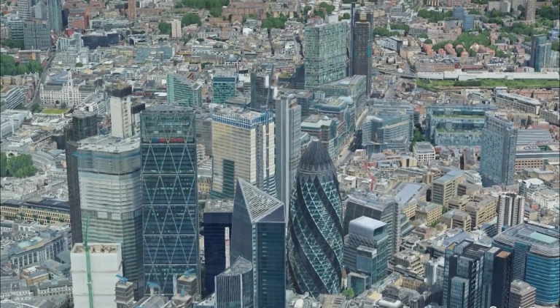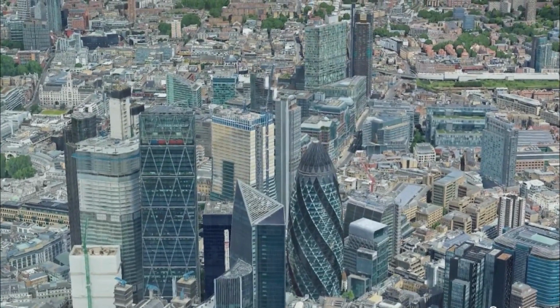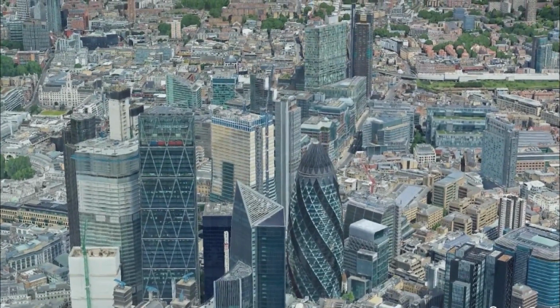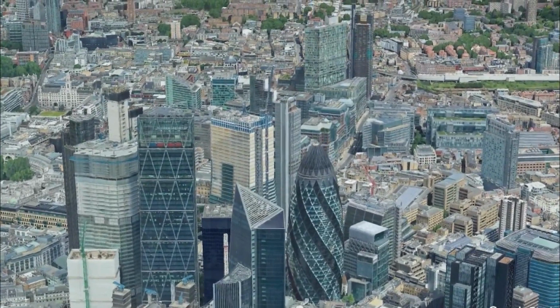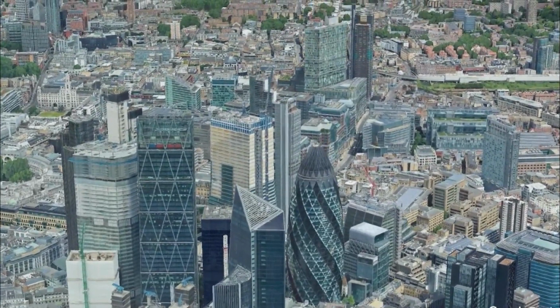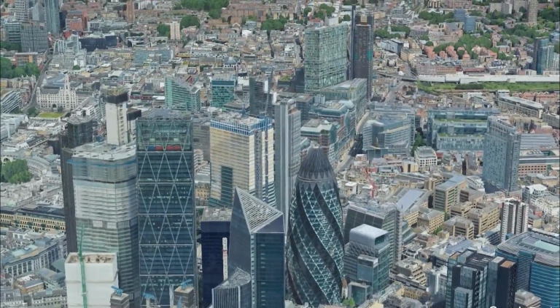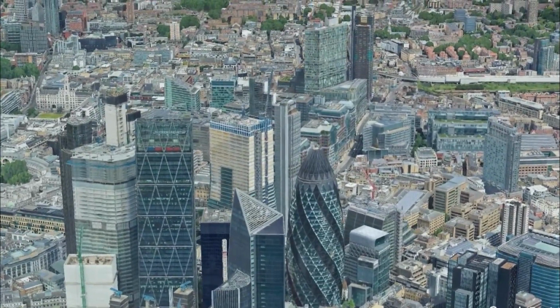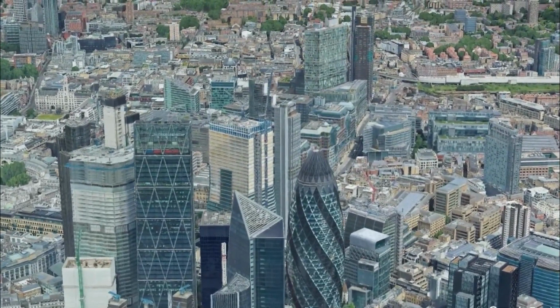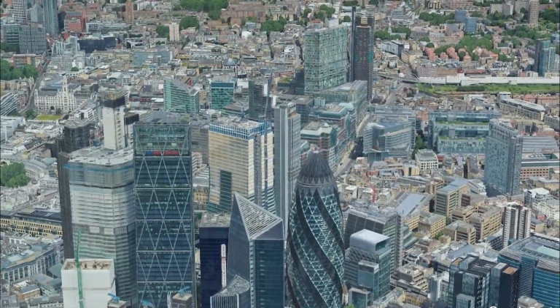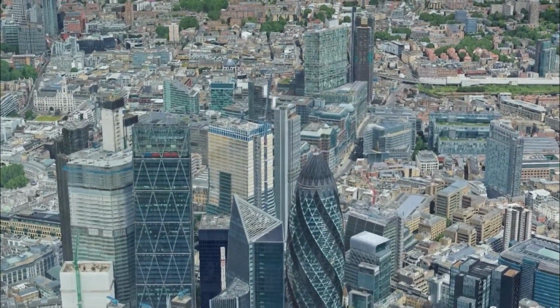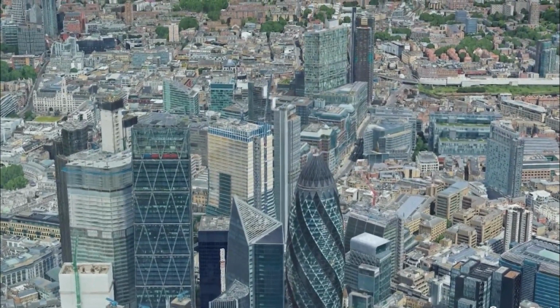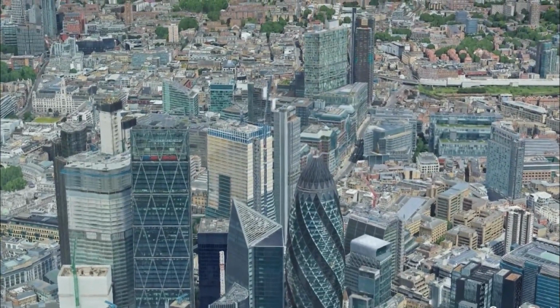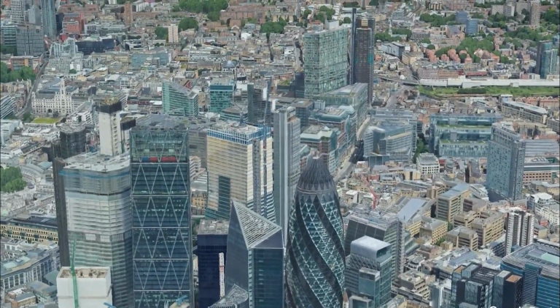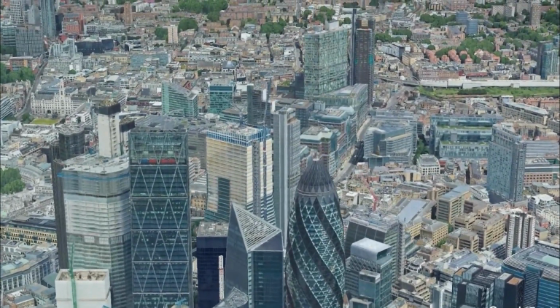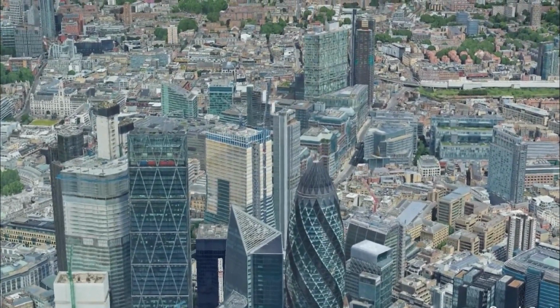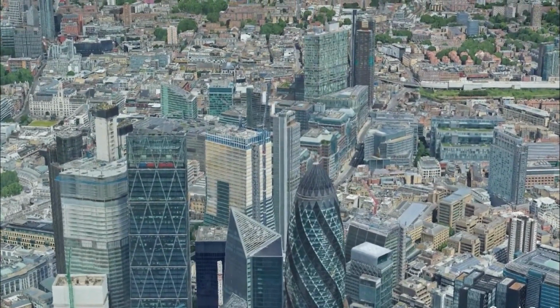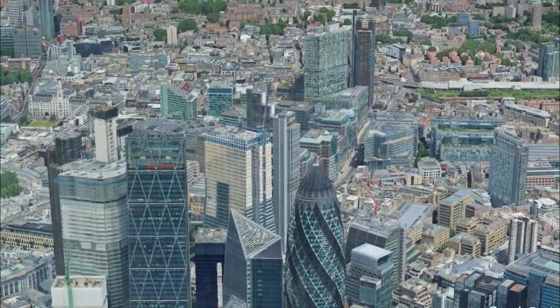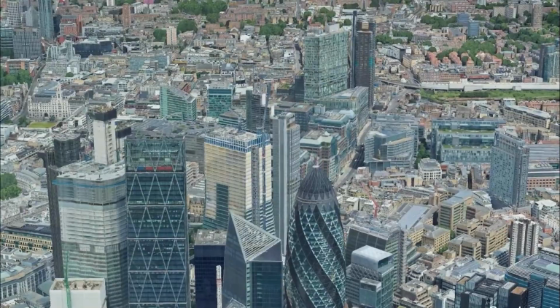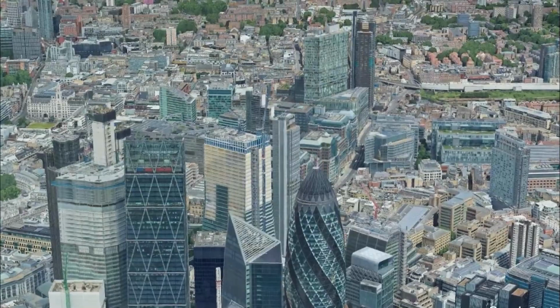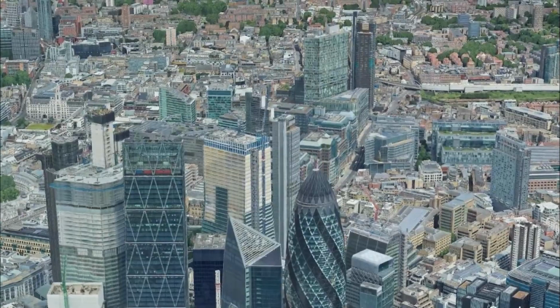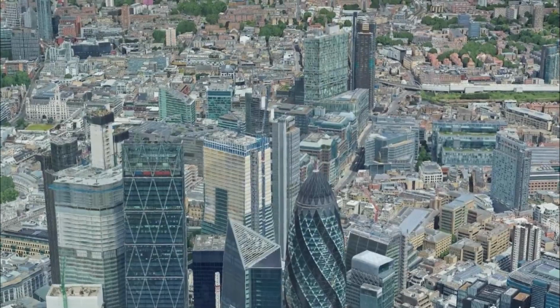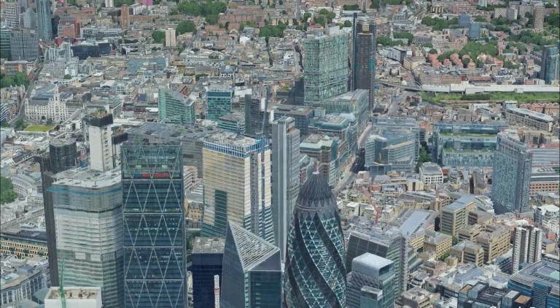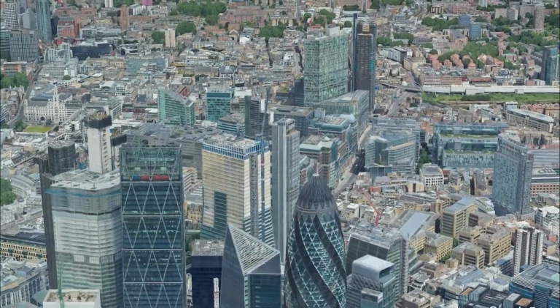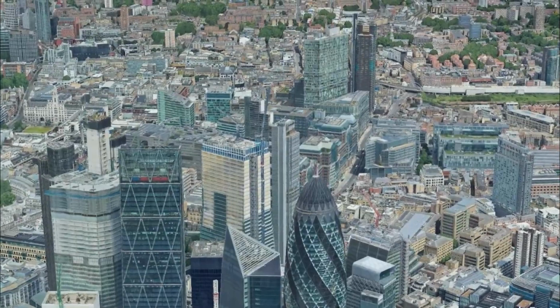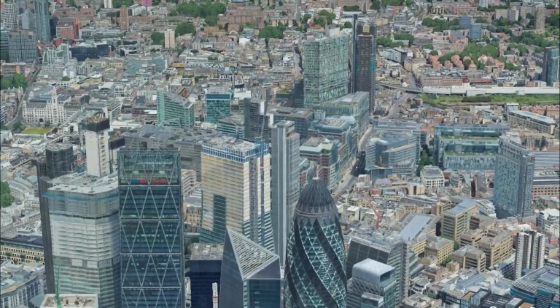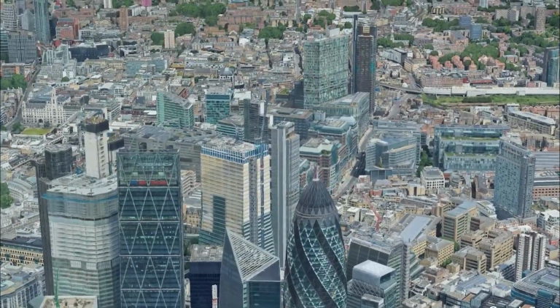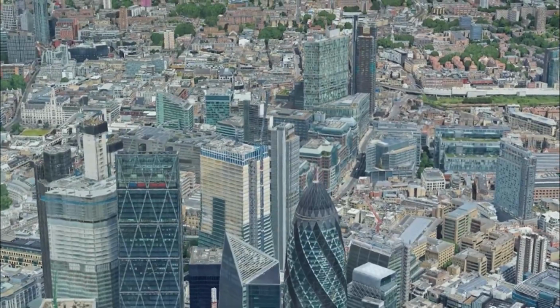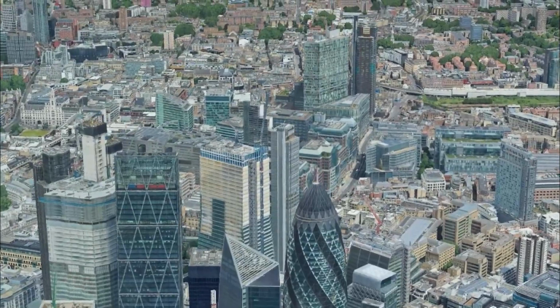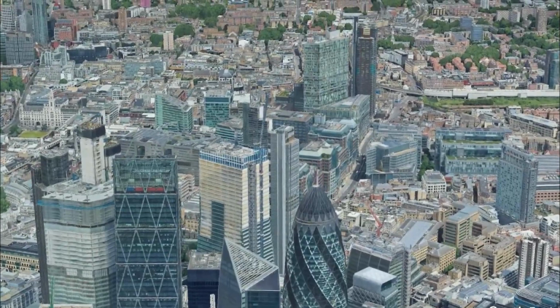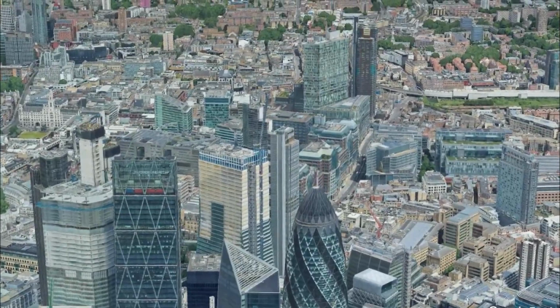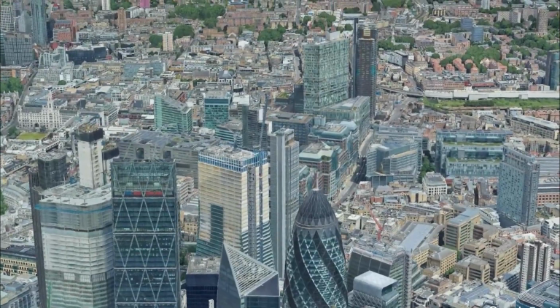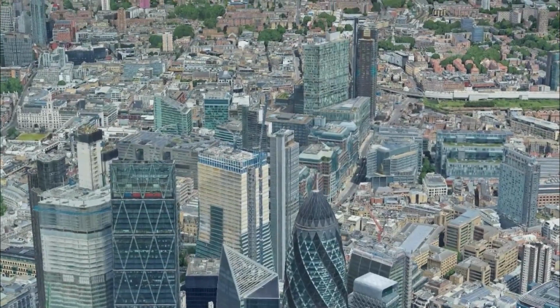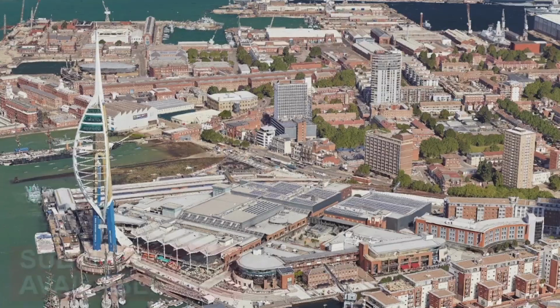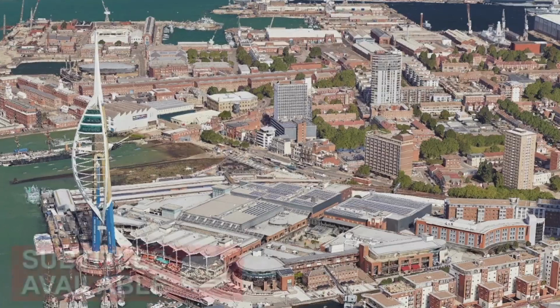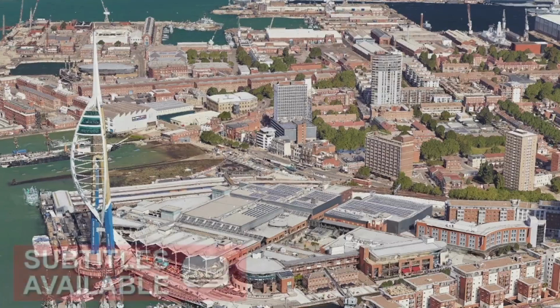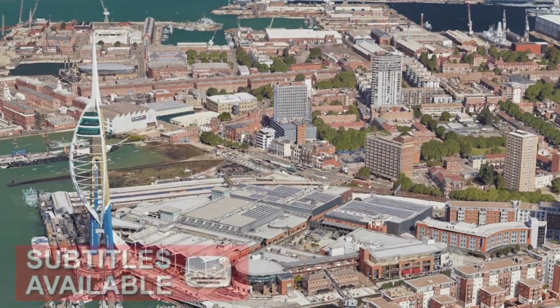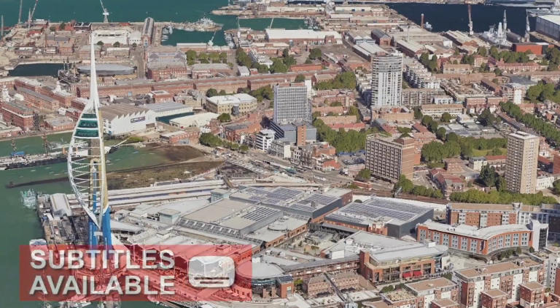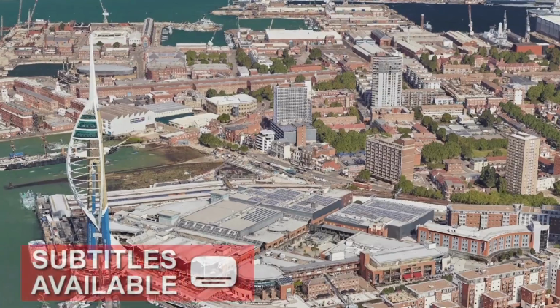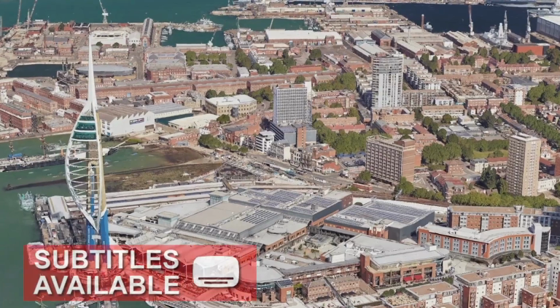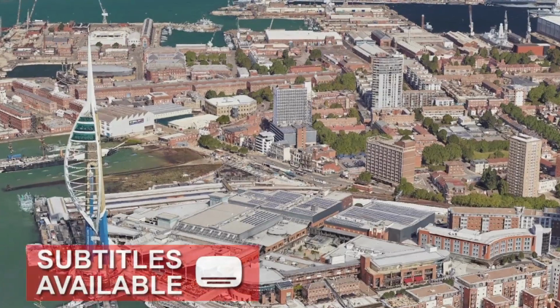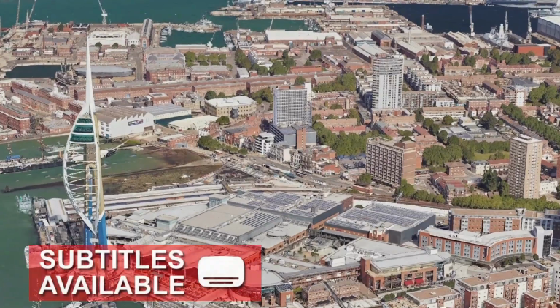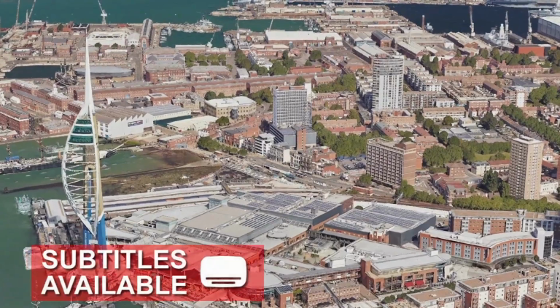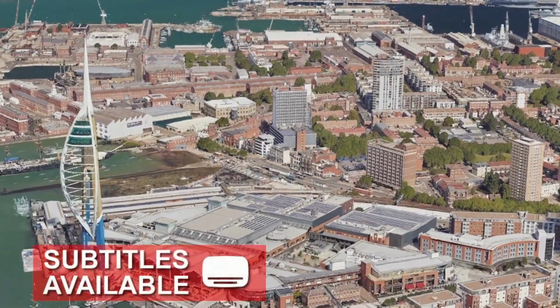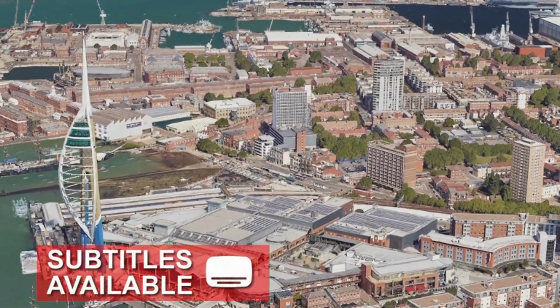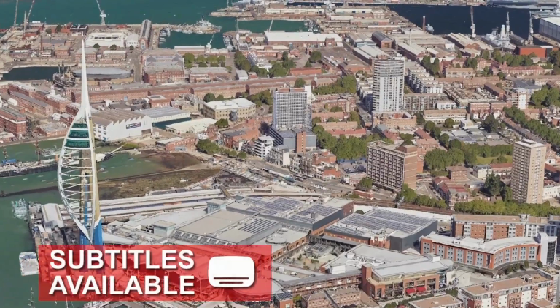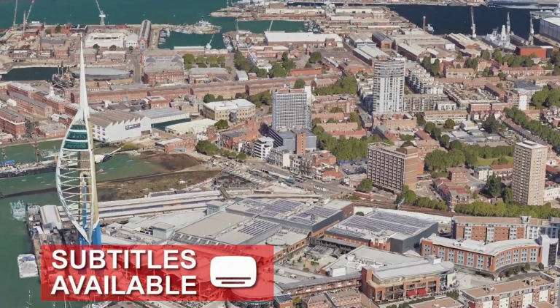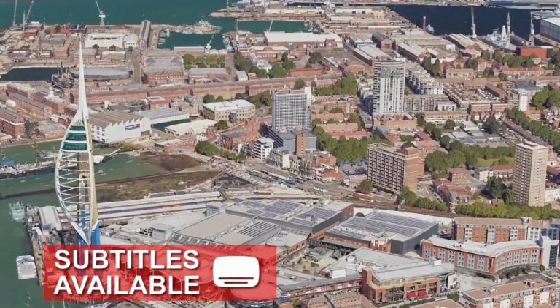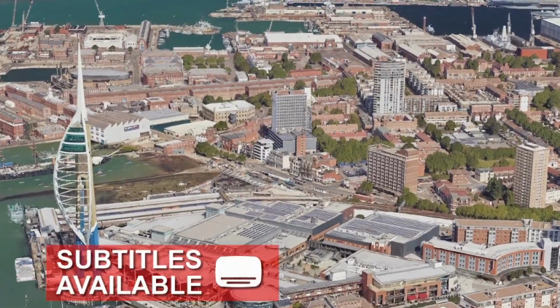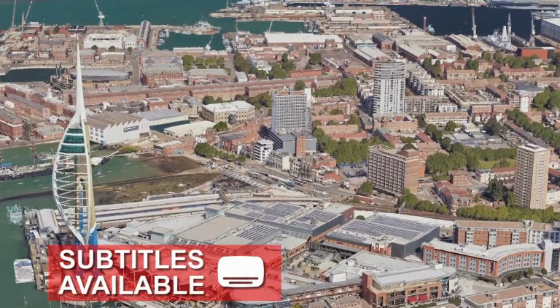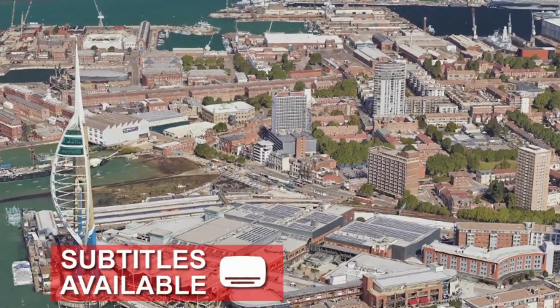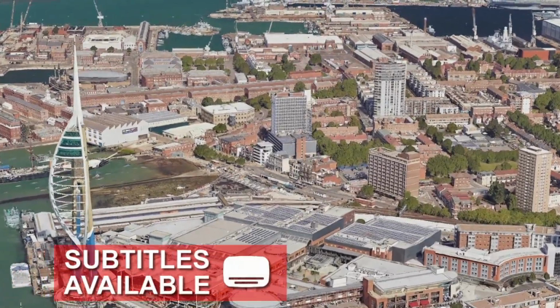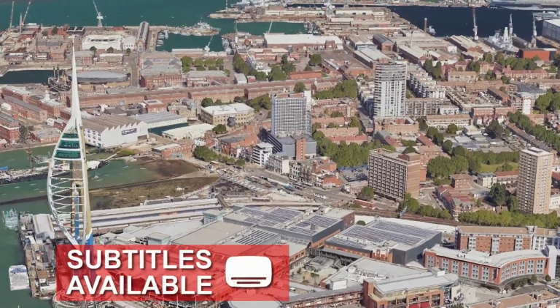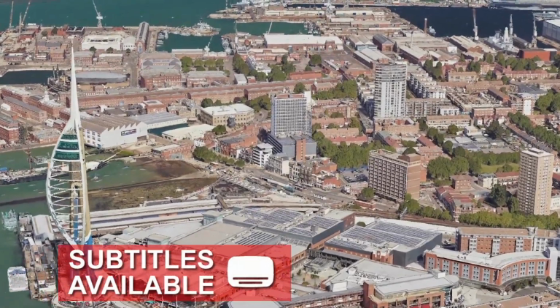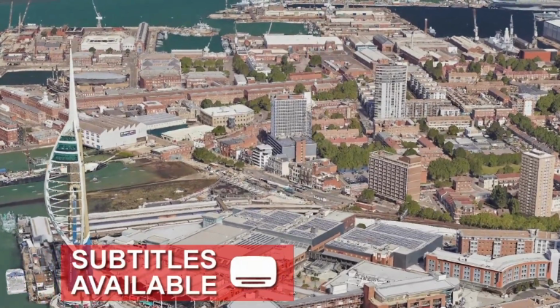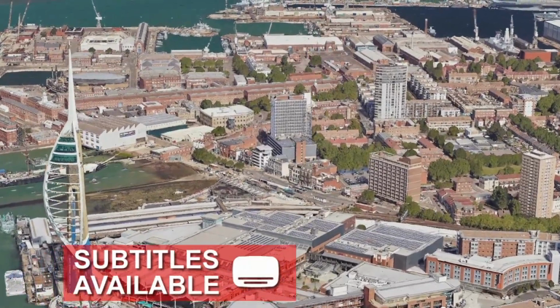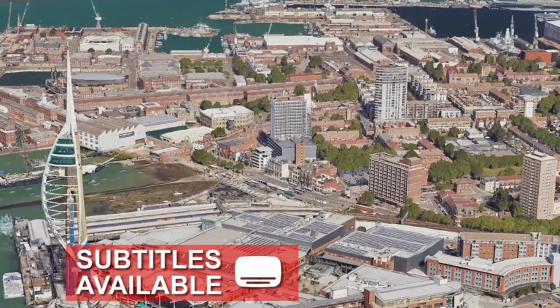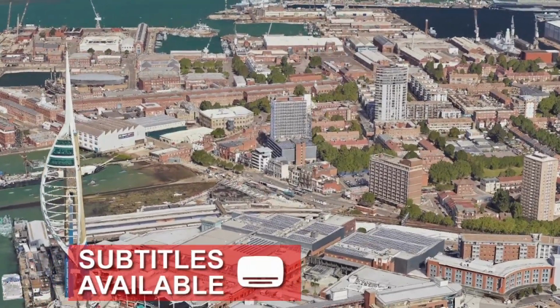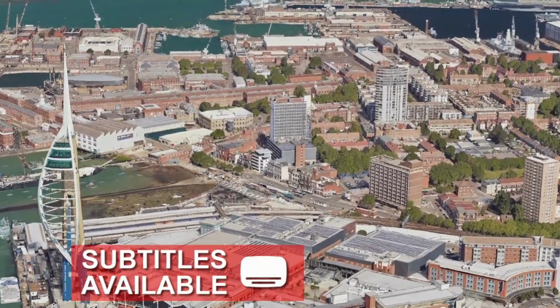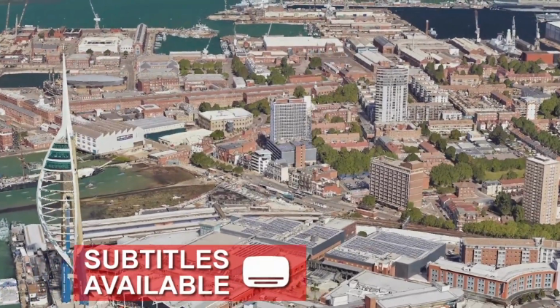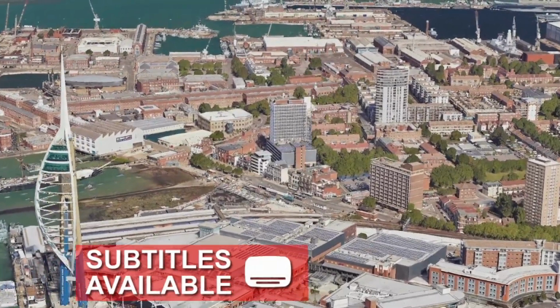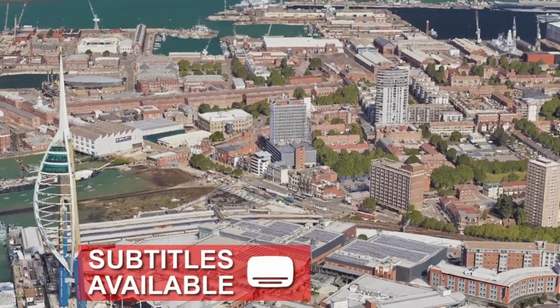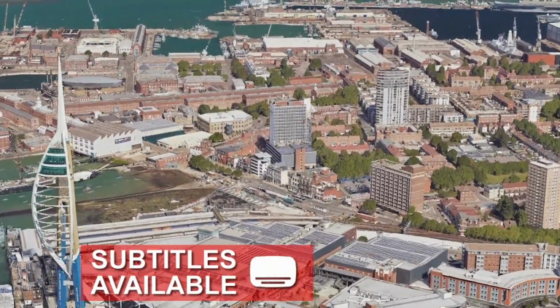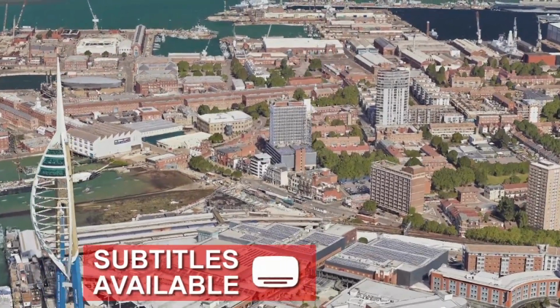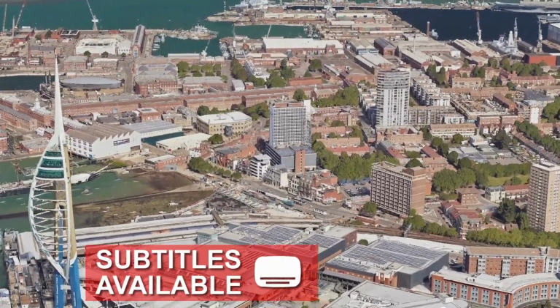Under the major cities in England, you will find massive networks of tunnels which protected civilians from nightly bombings in World War 2.